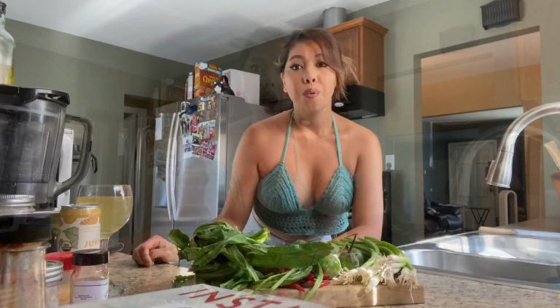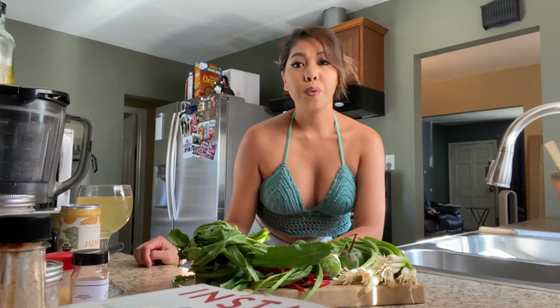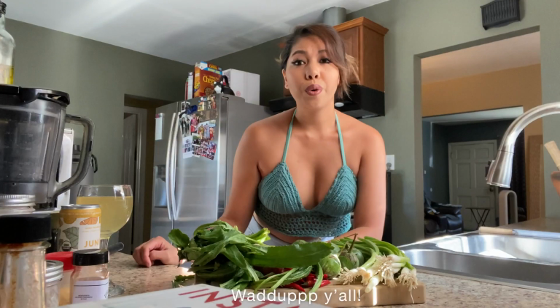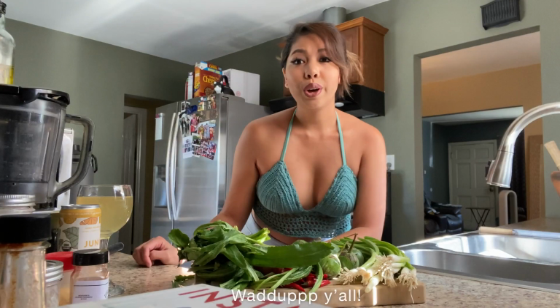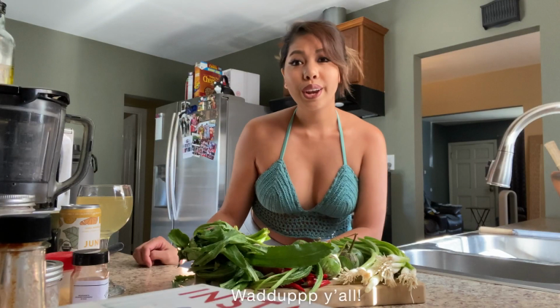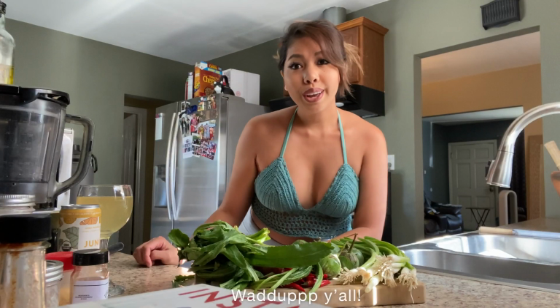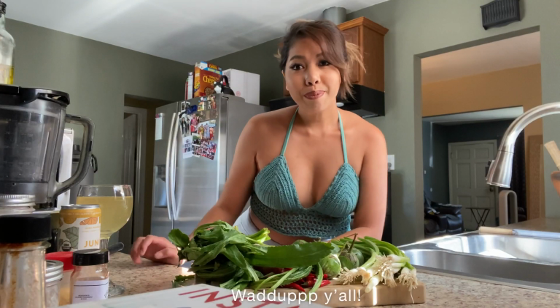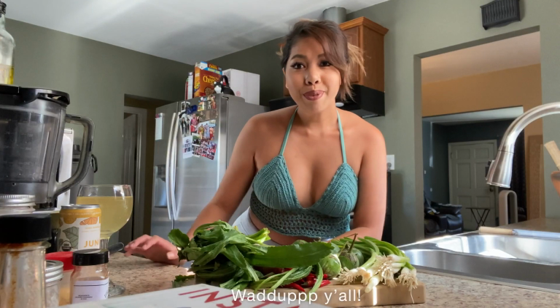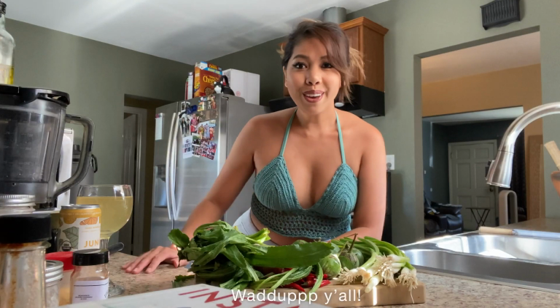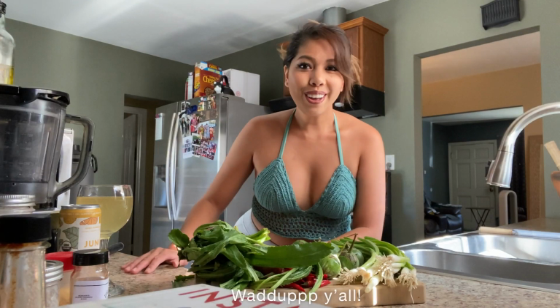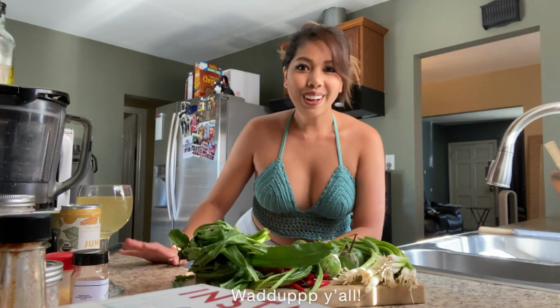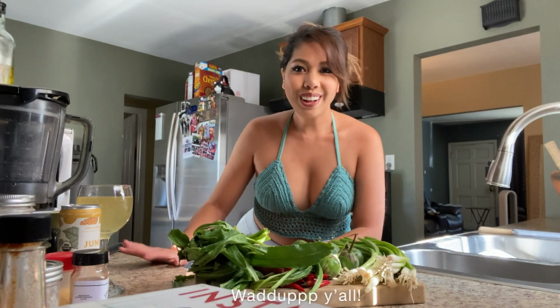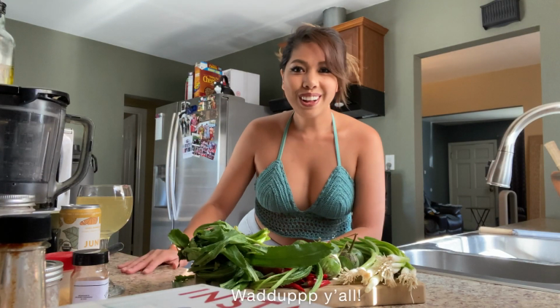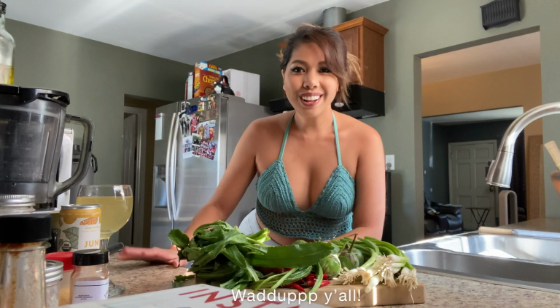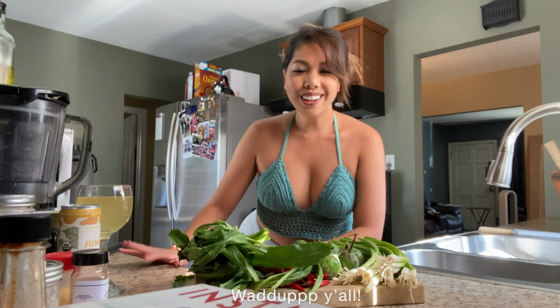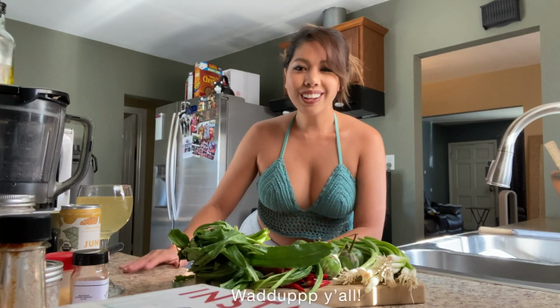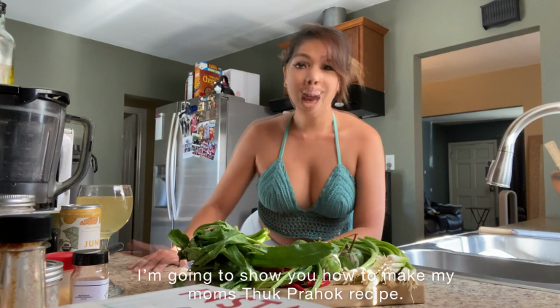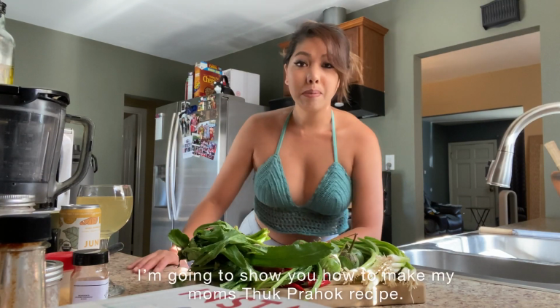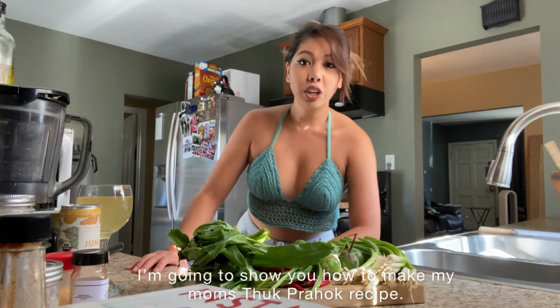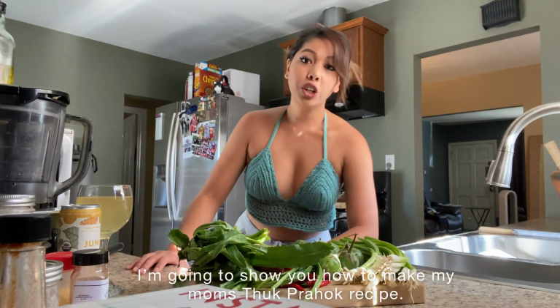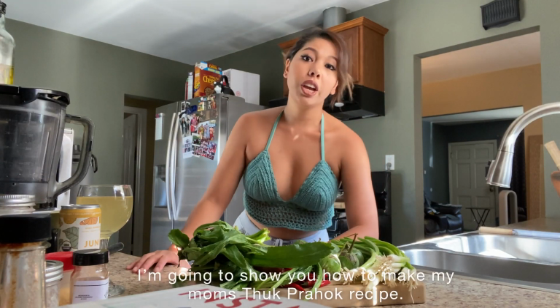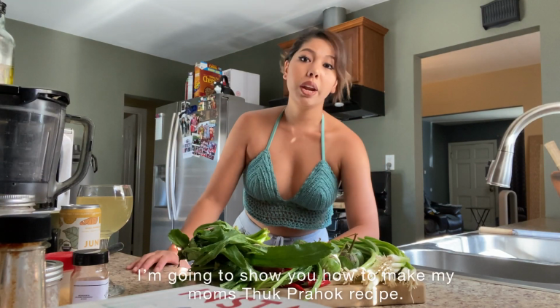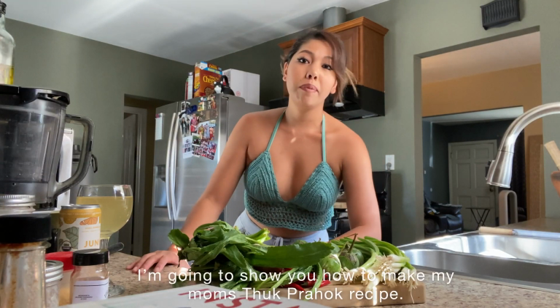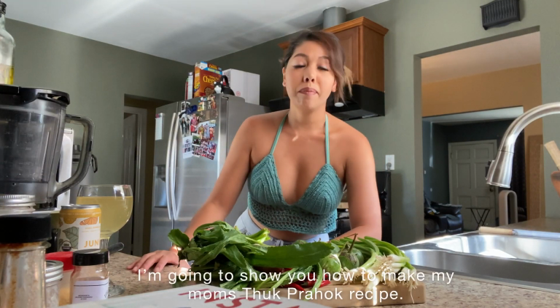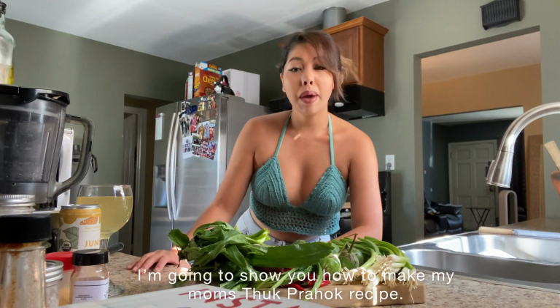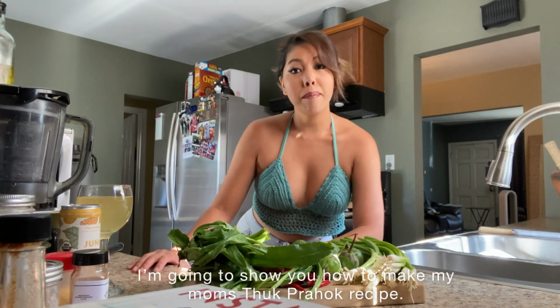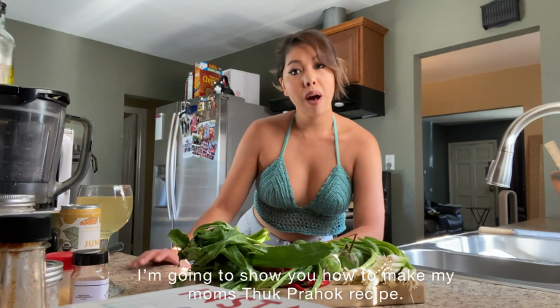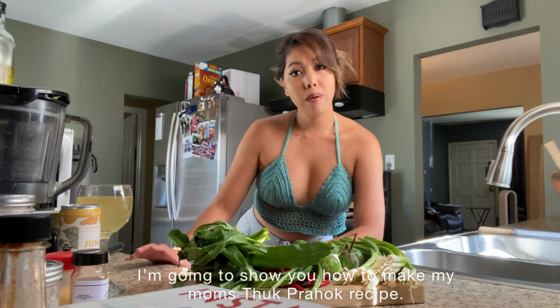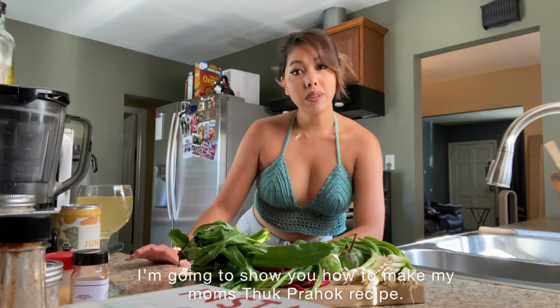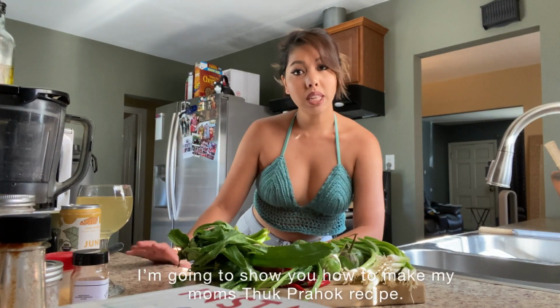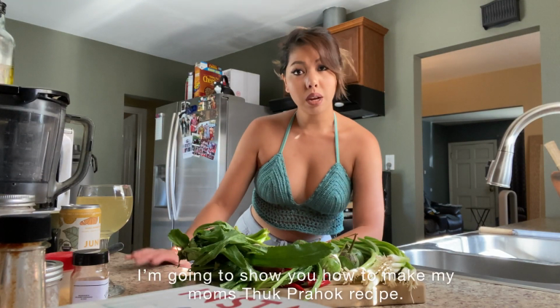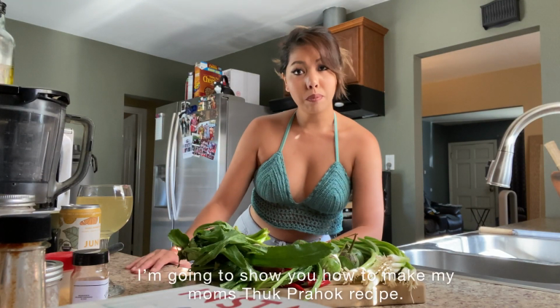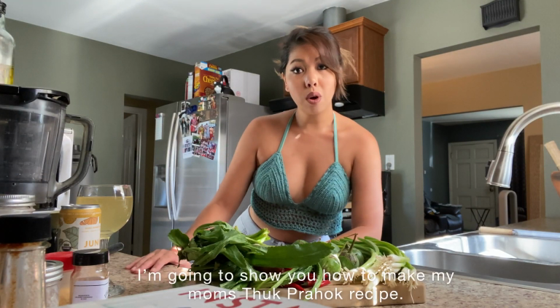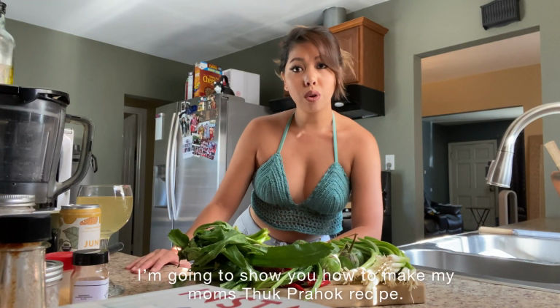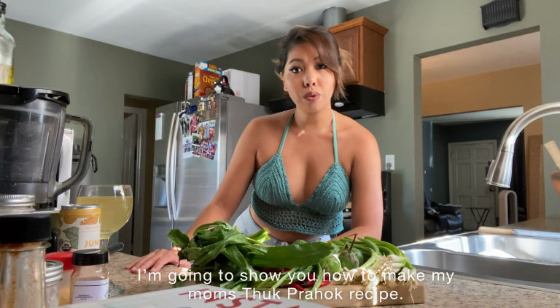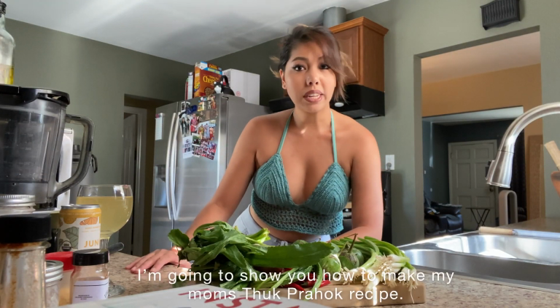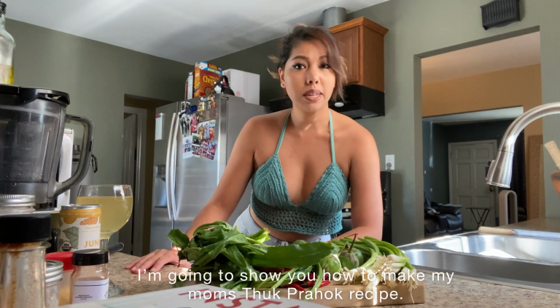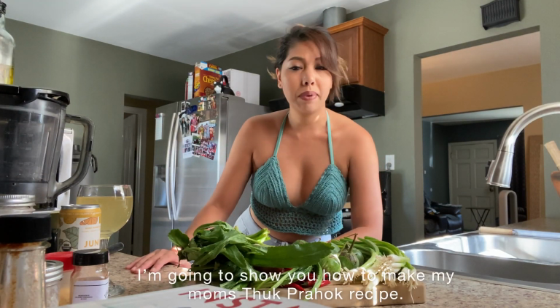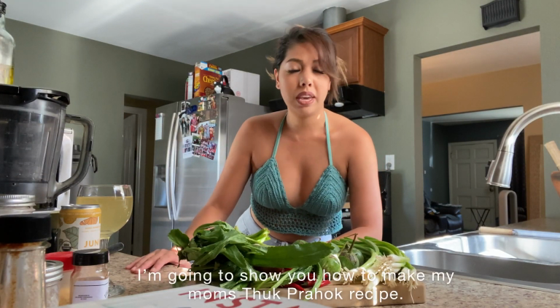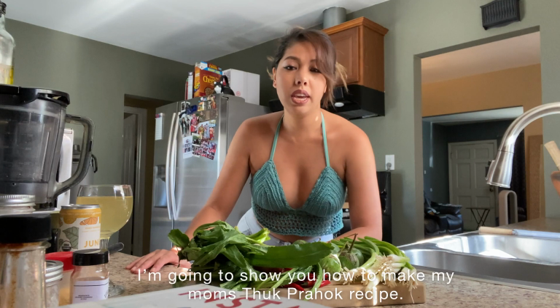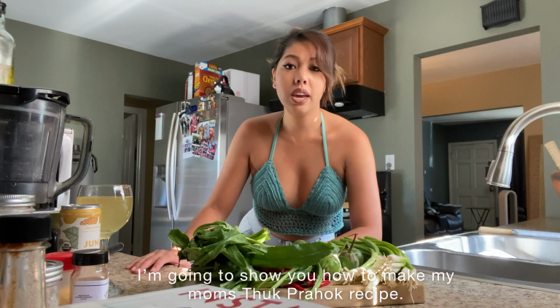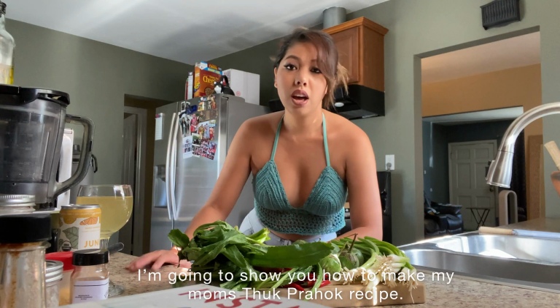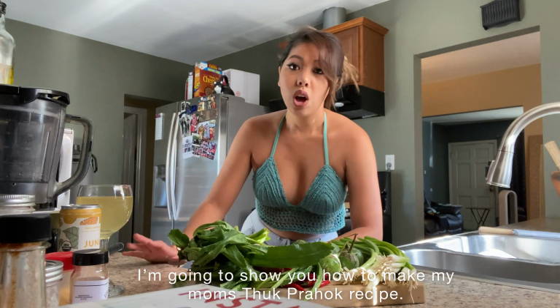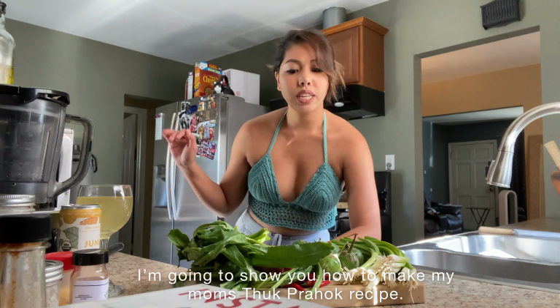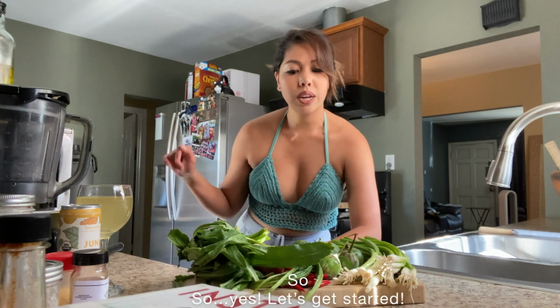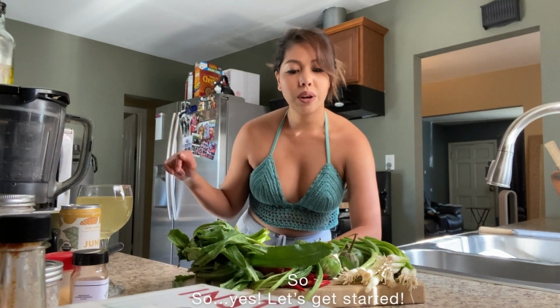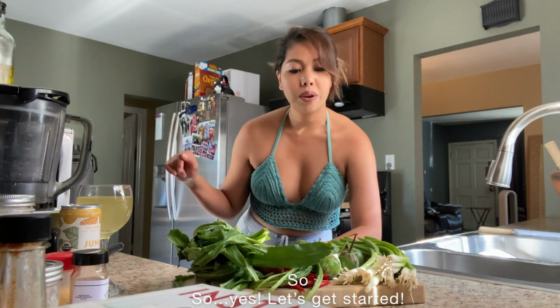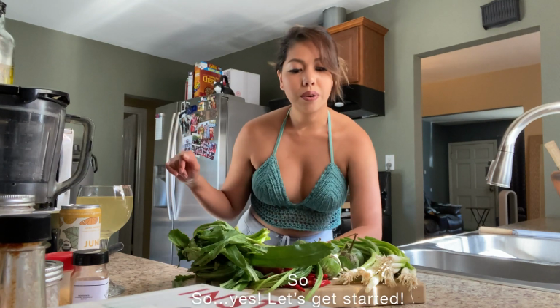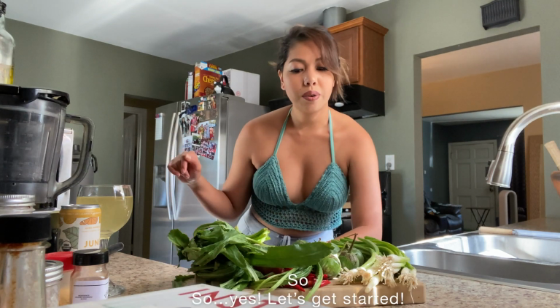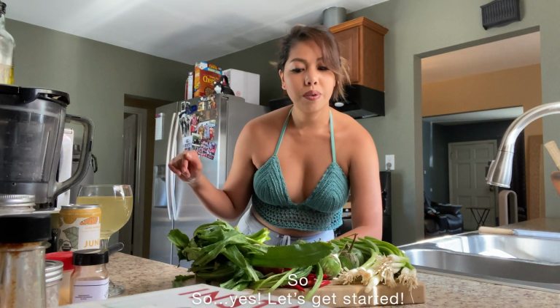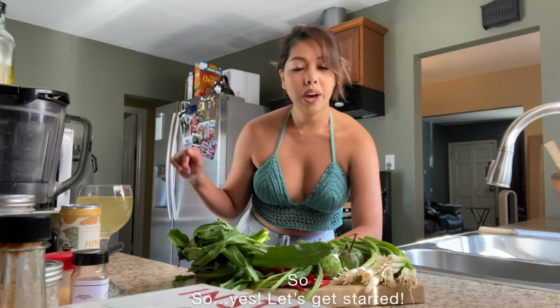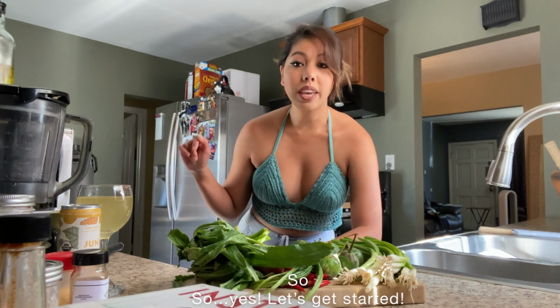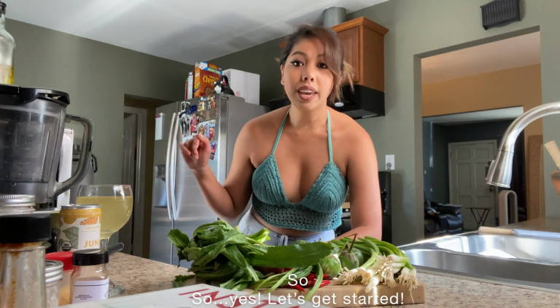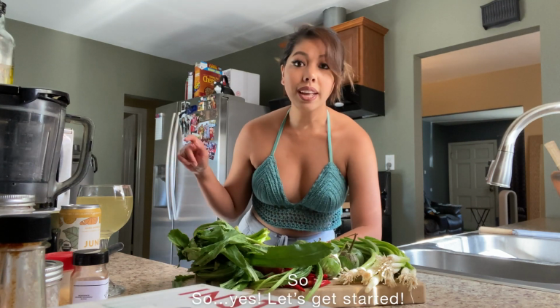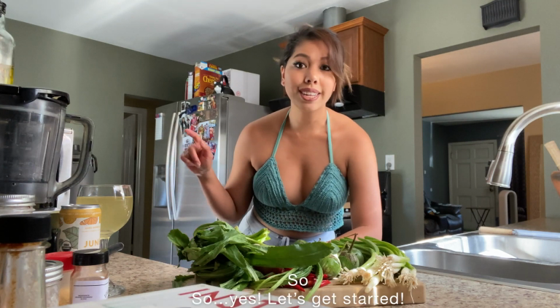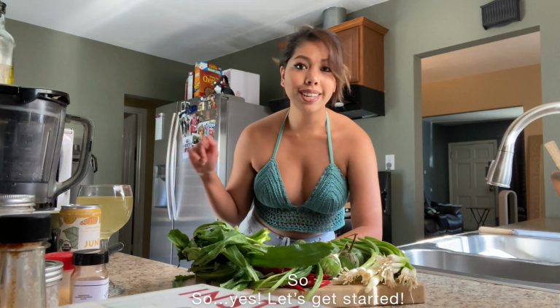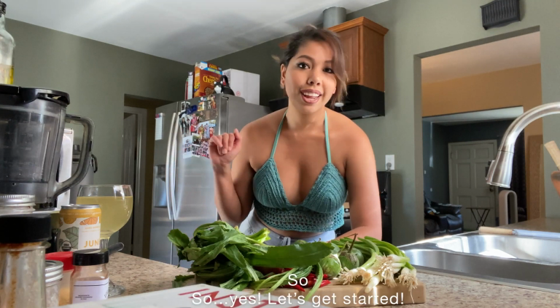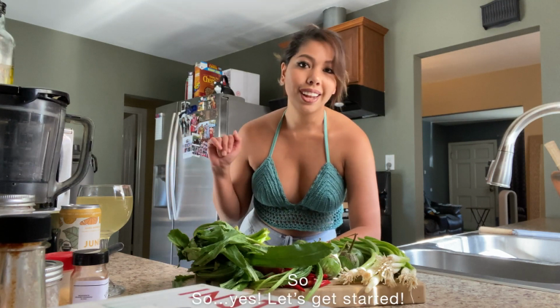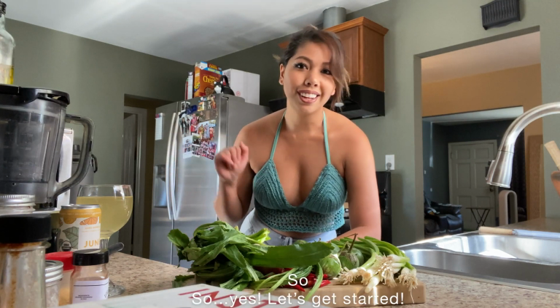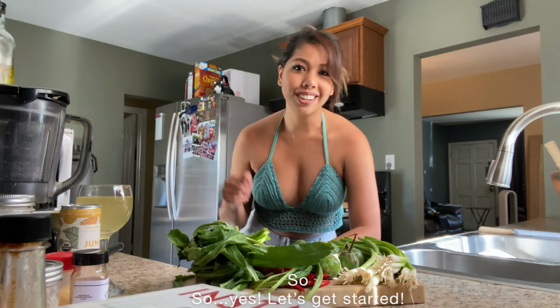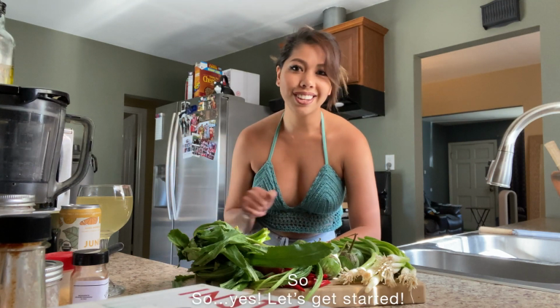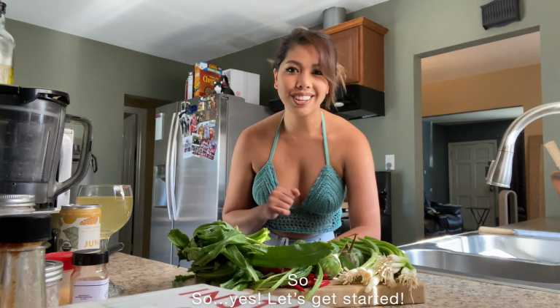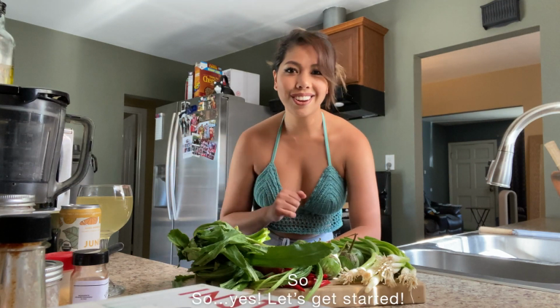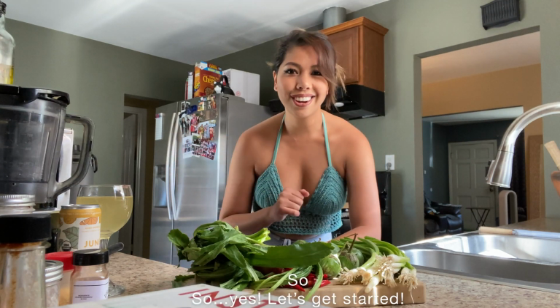What up y'all? I'm going to show you how to make my mom's stuffahook recipe. Let's get started.